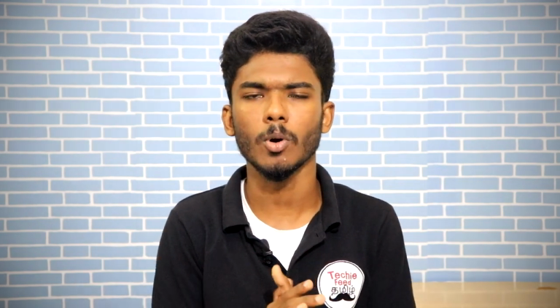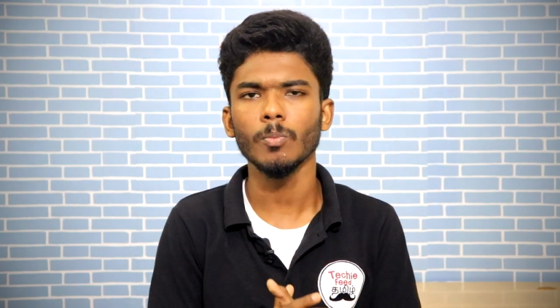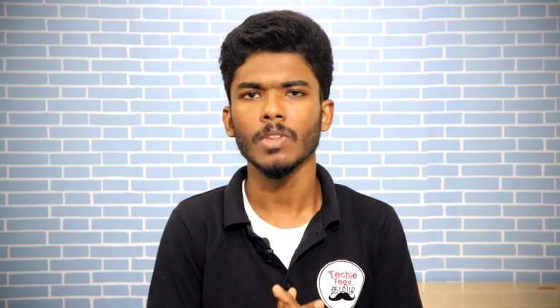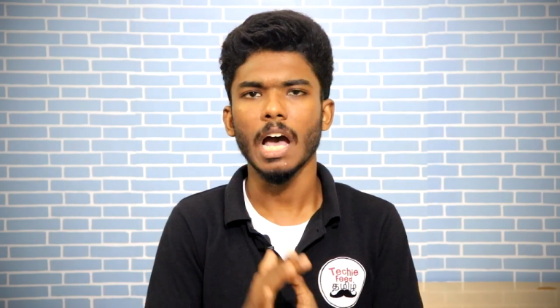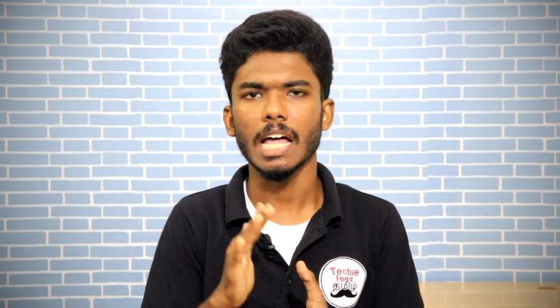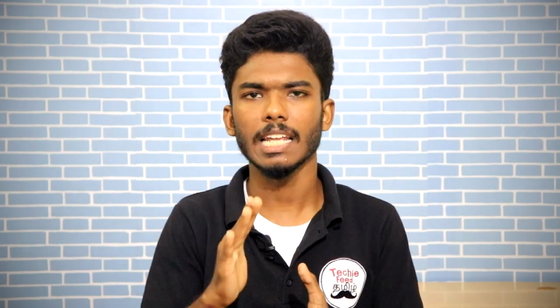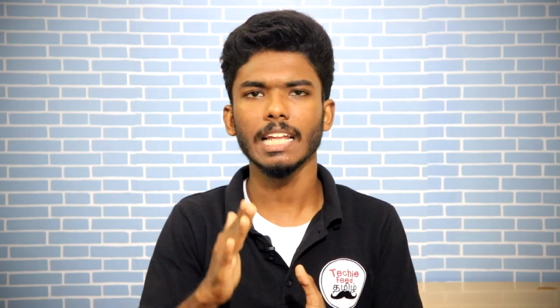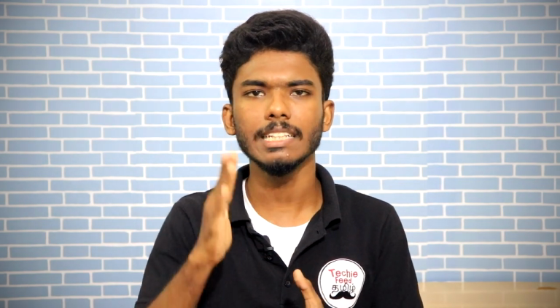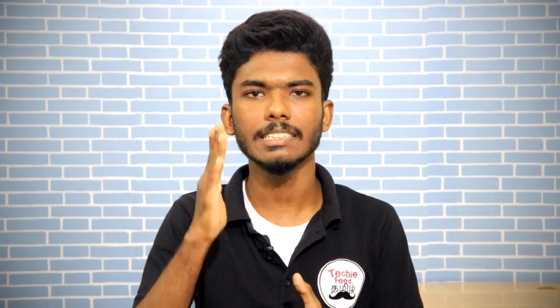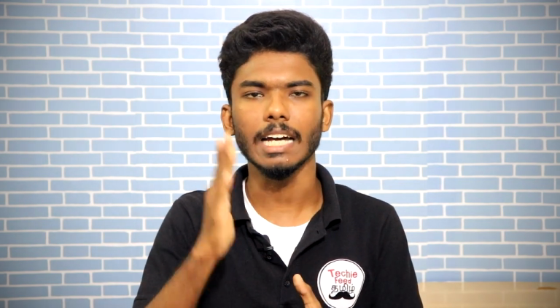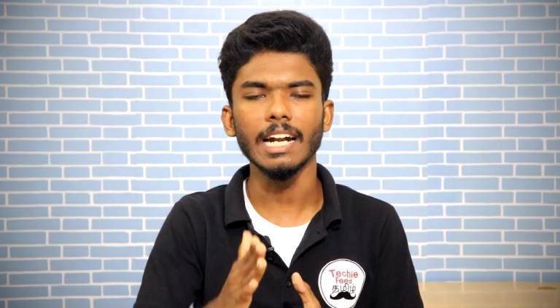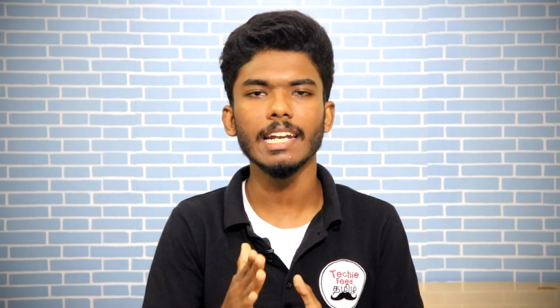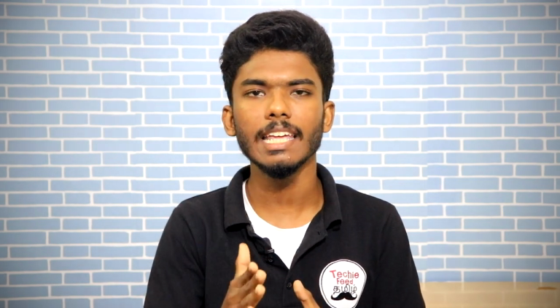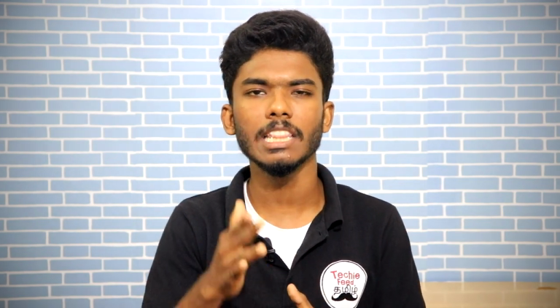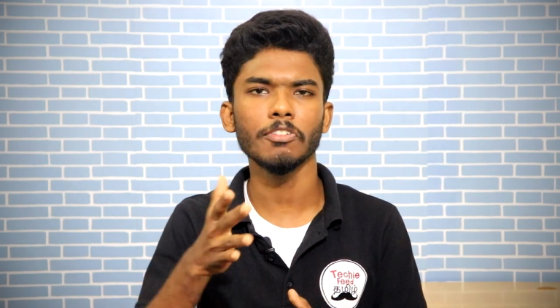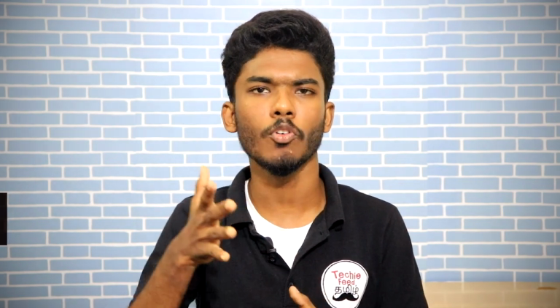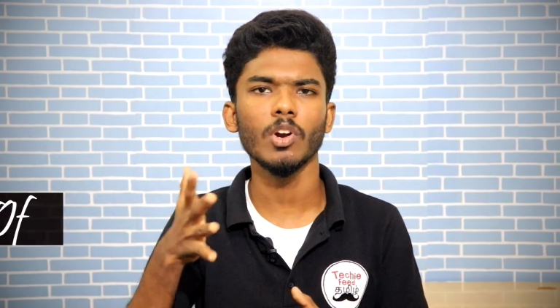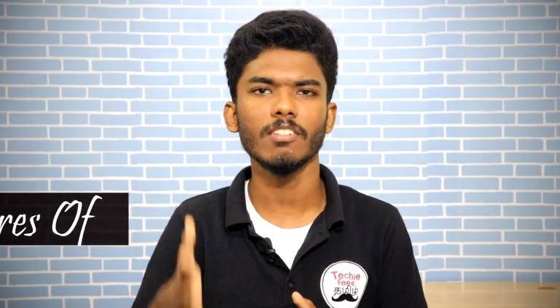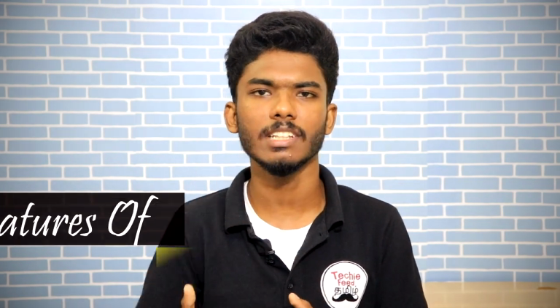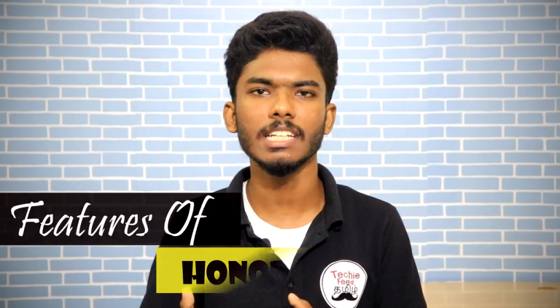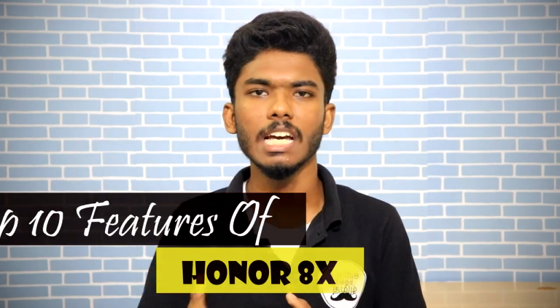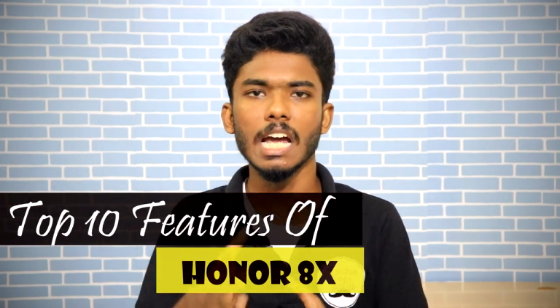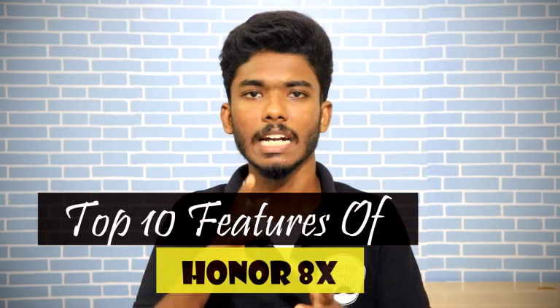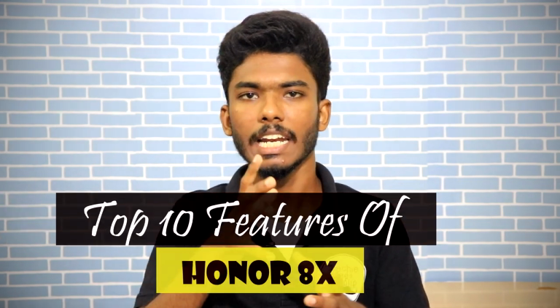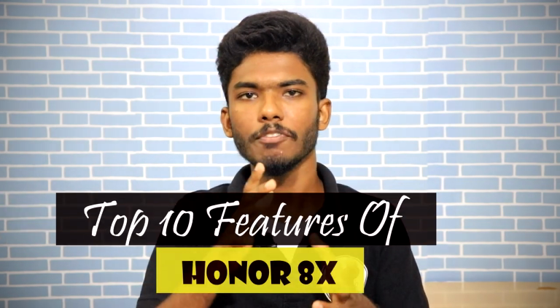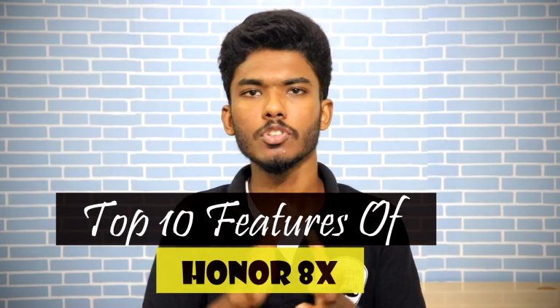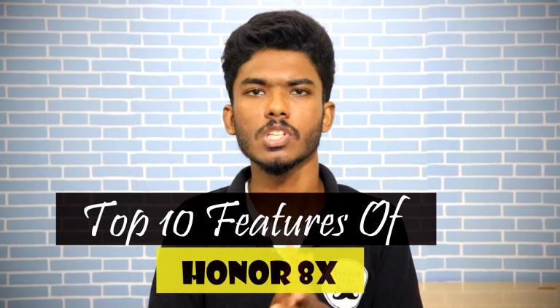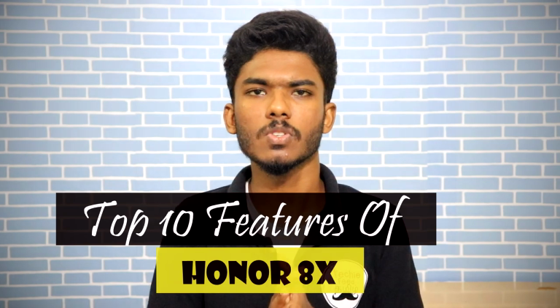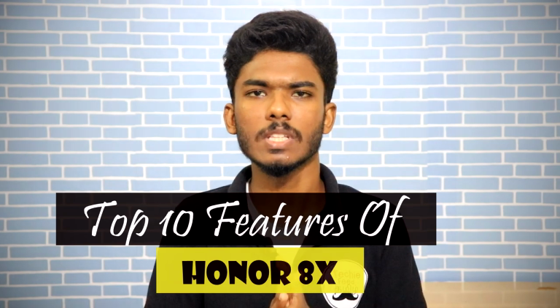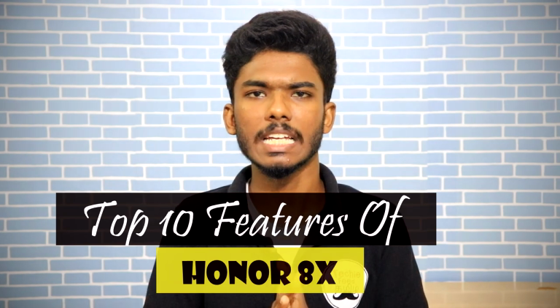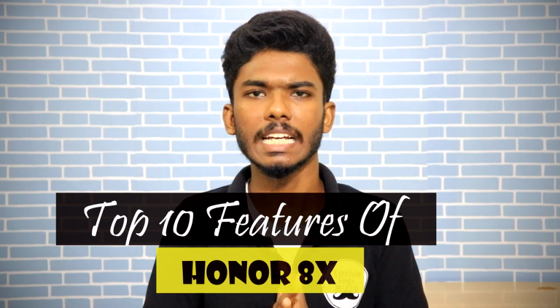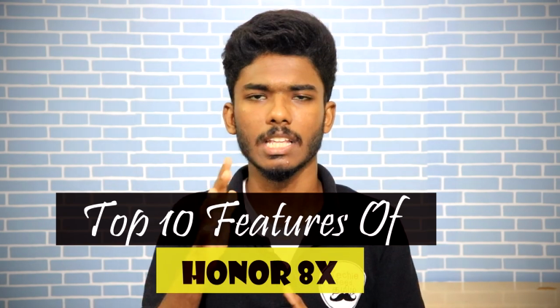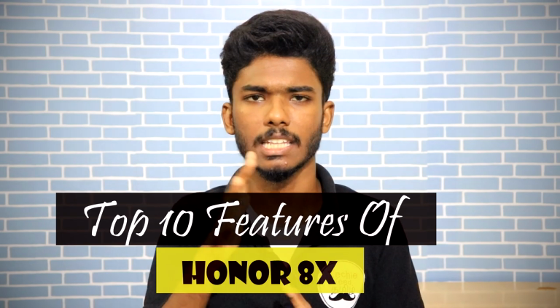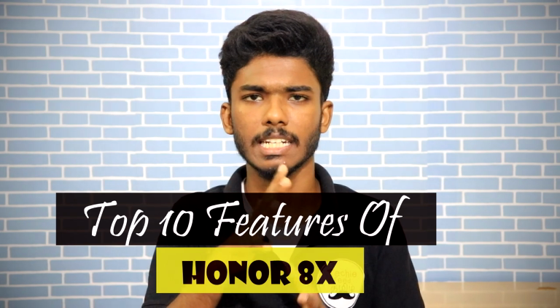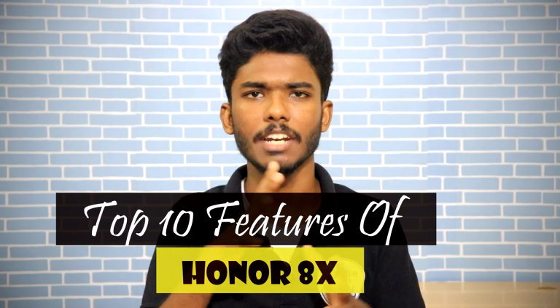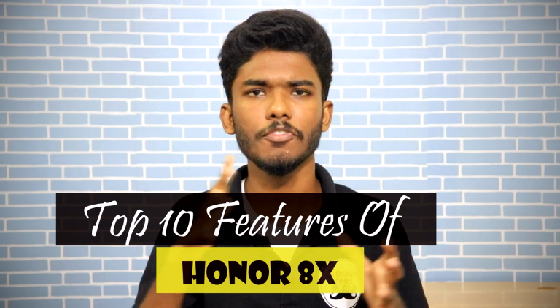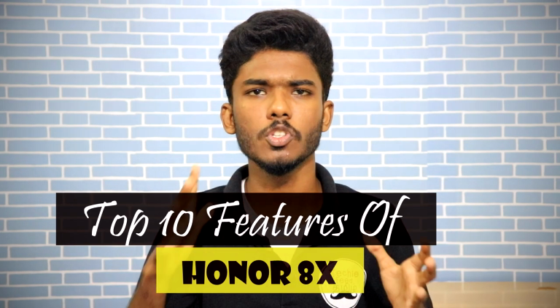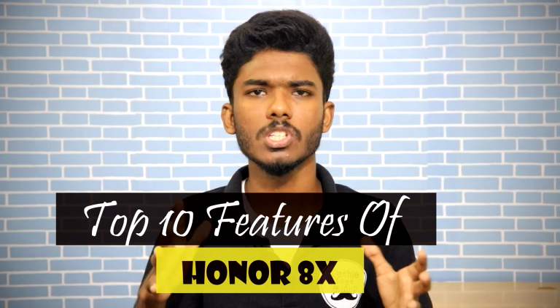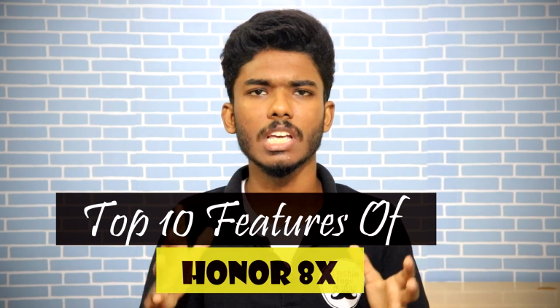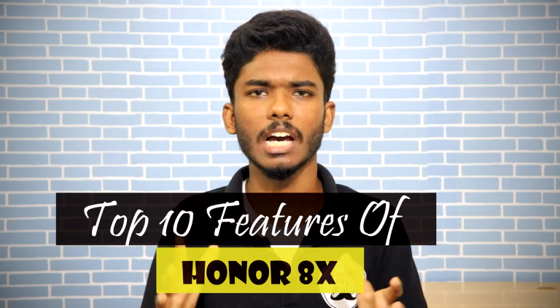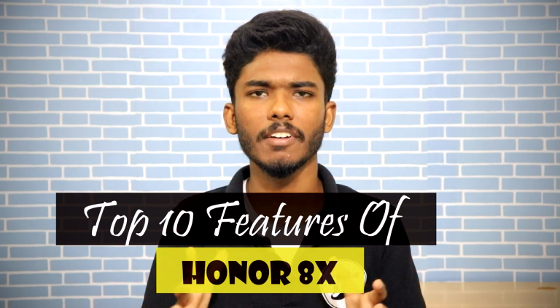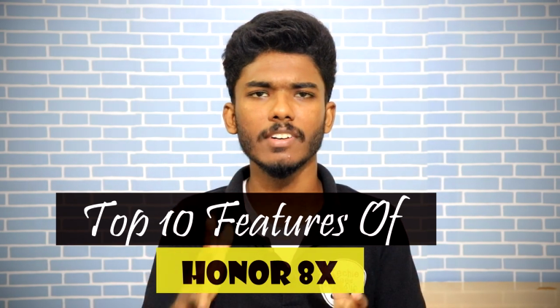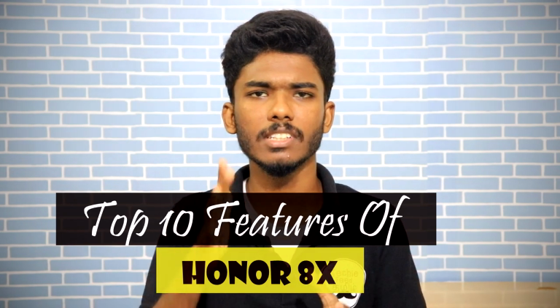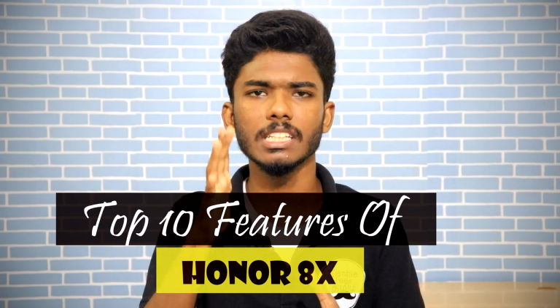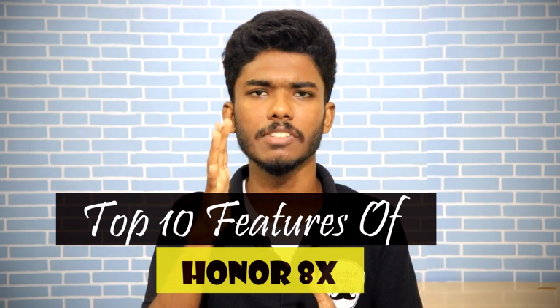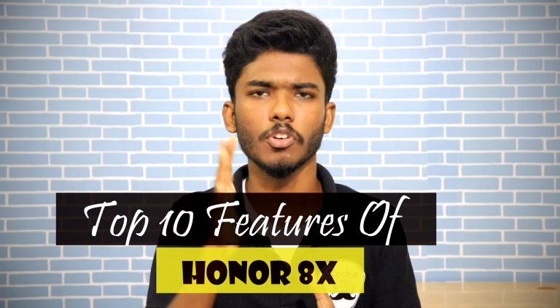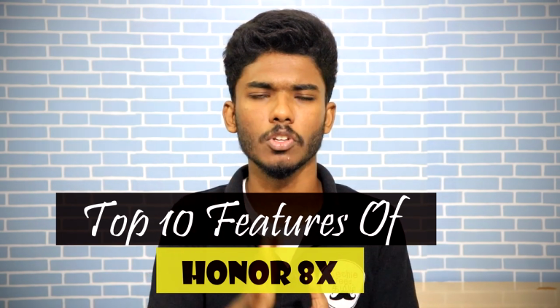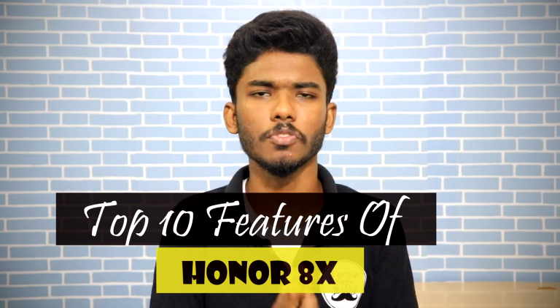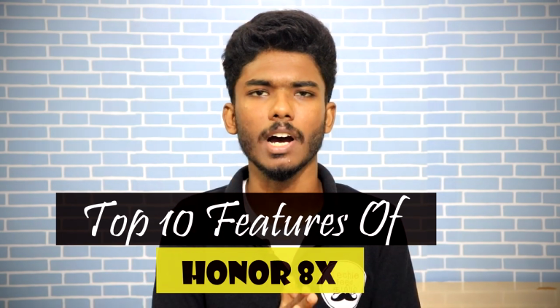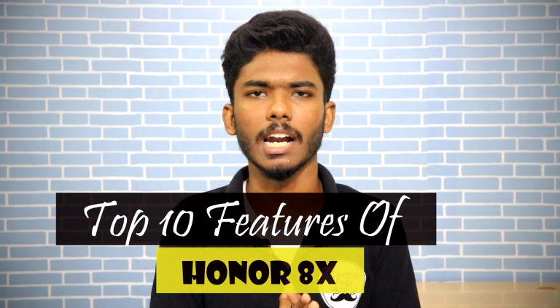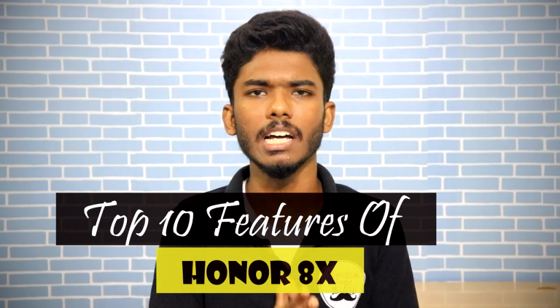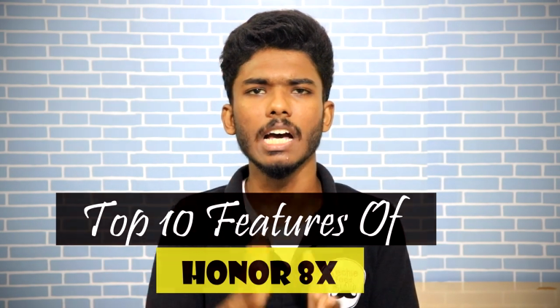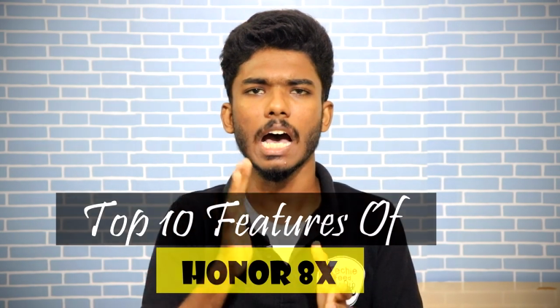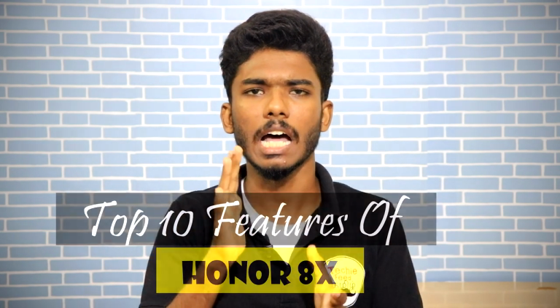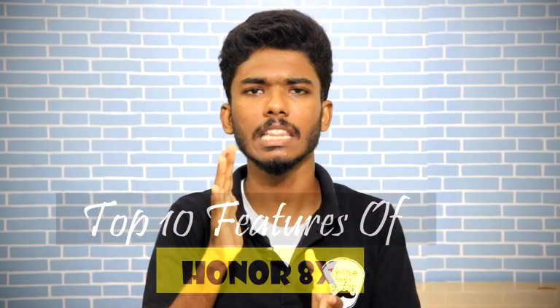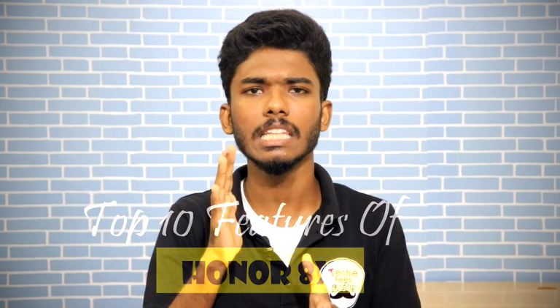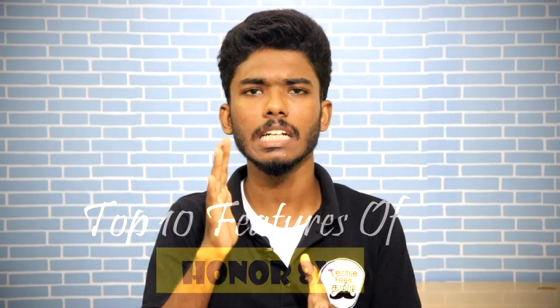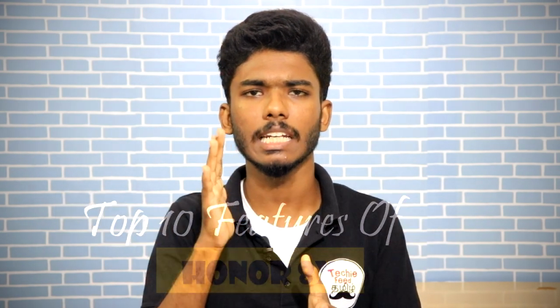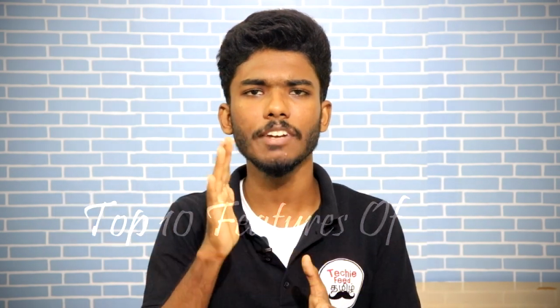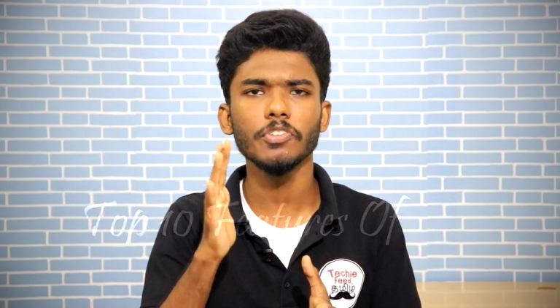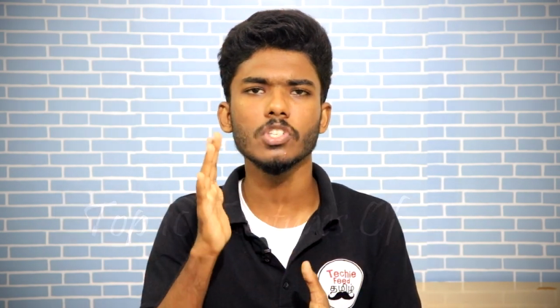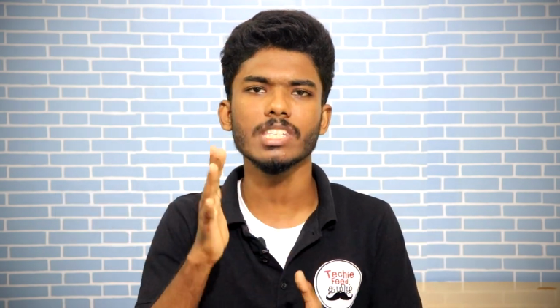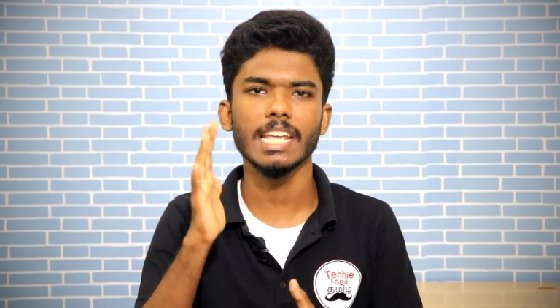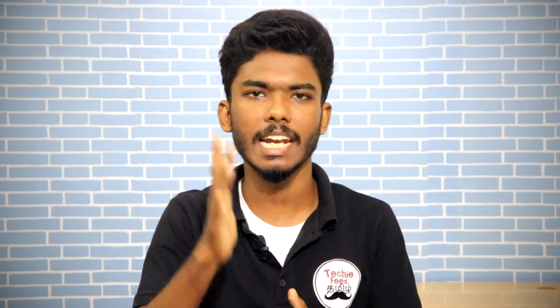If you have the phone, you can see it. You can see 10 features on the phone. We will see what those 10 features are.